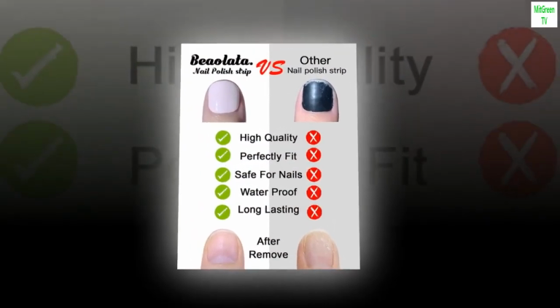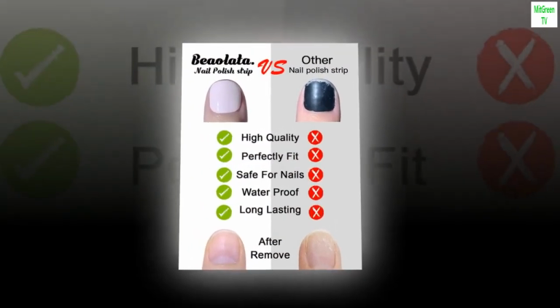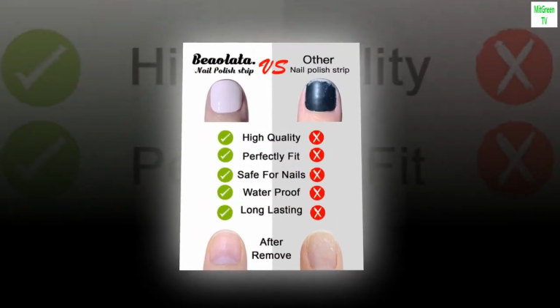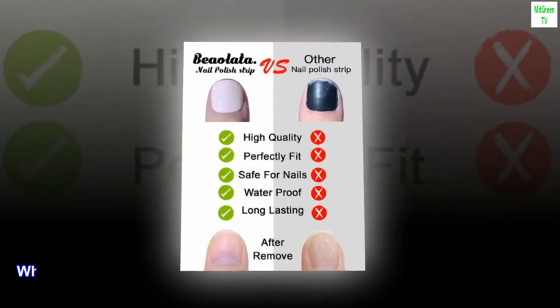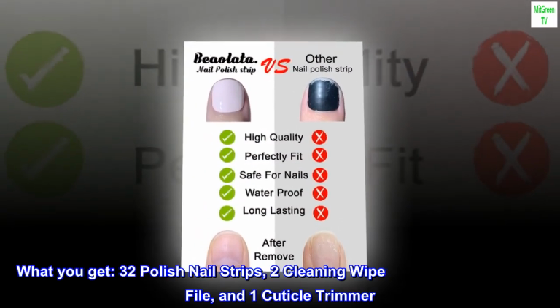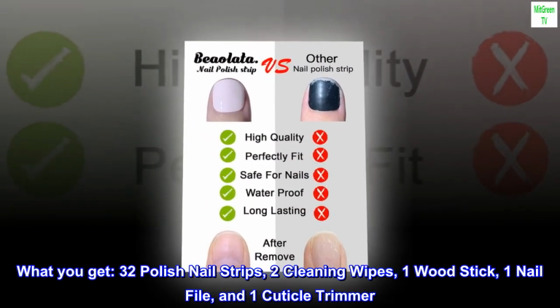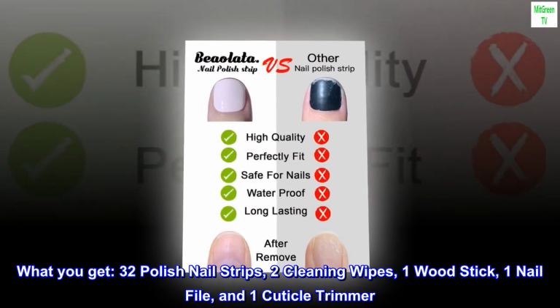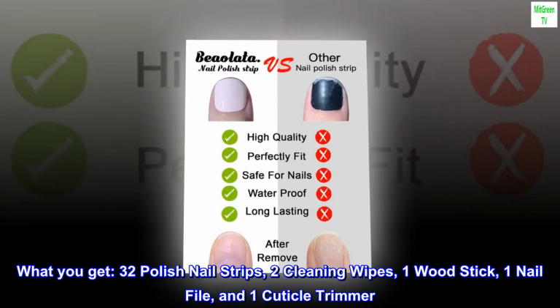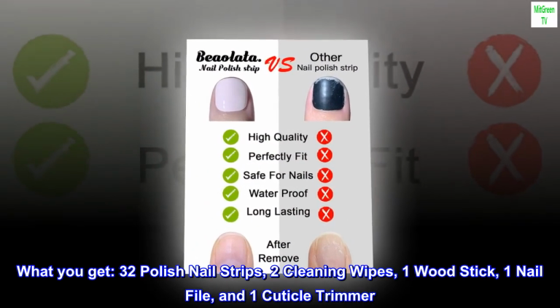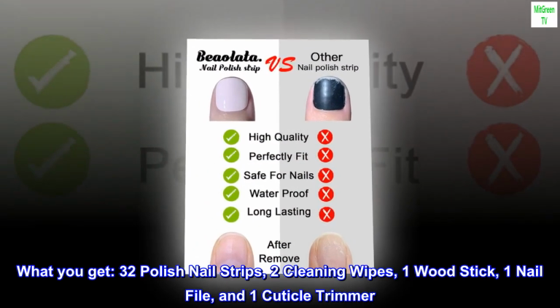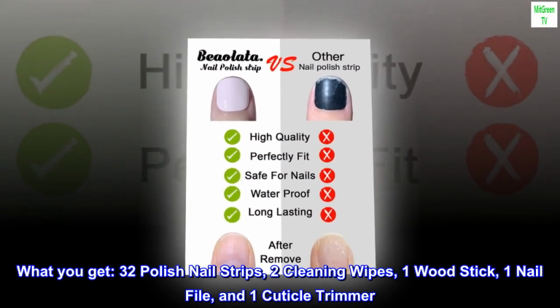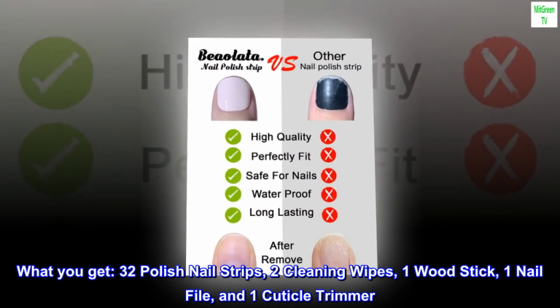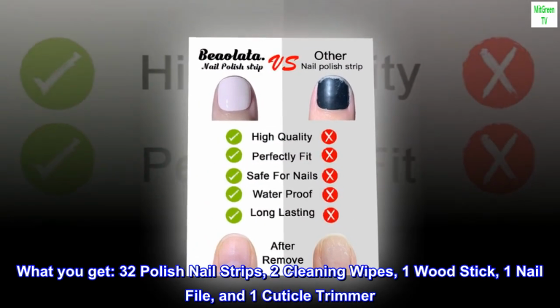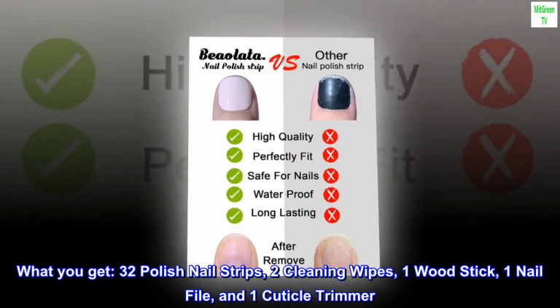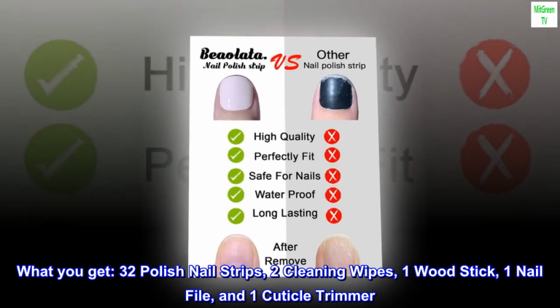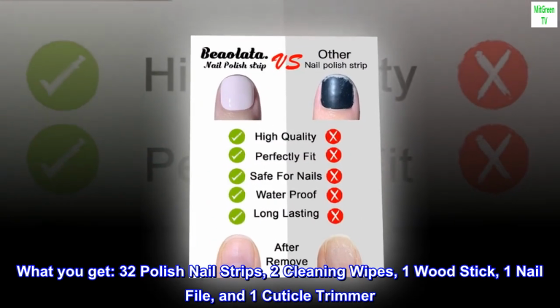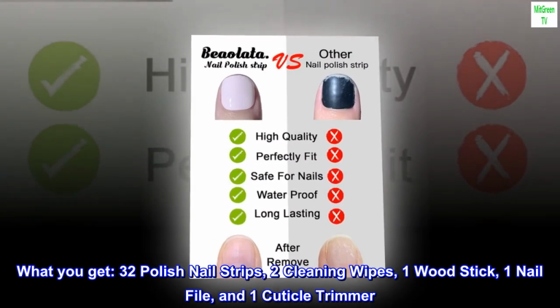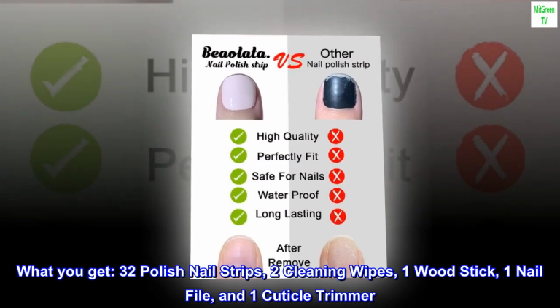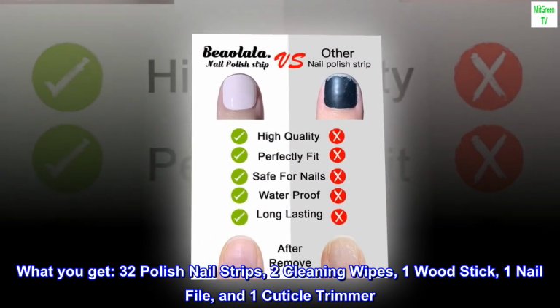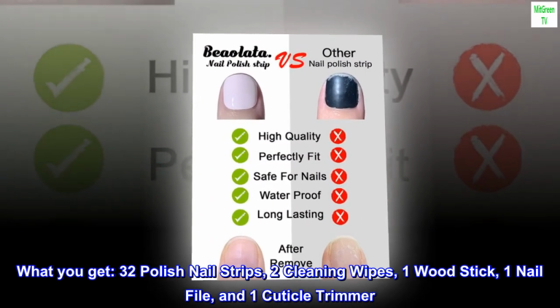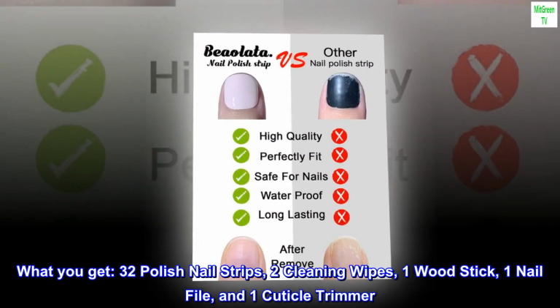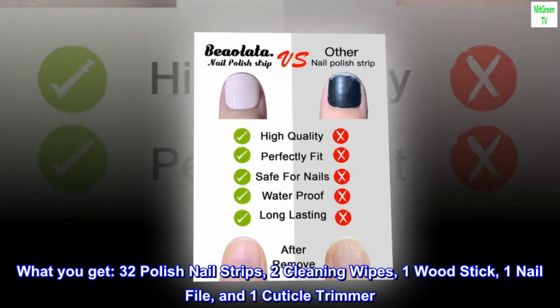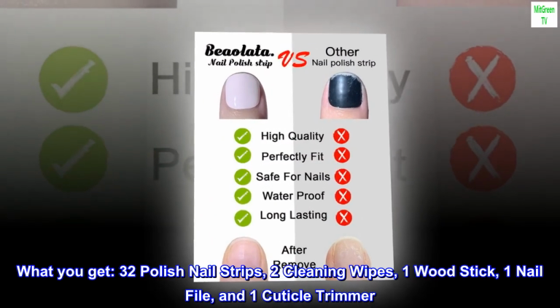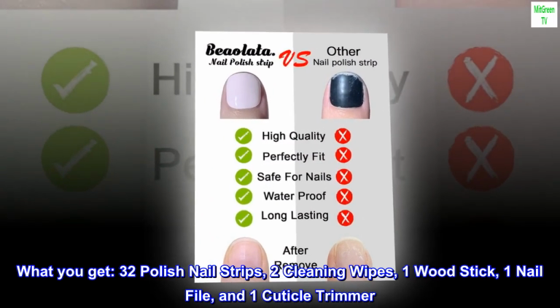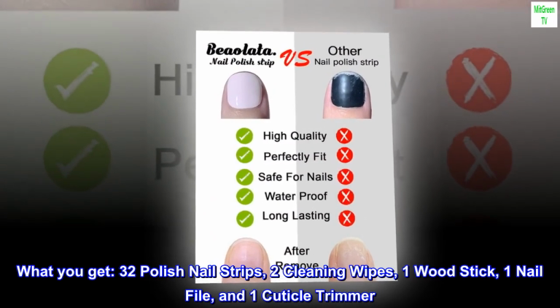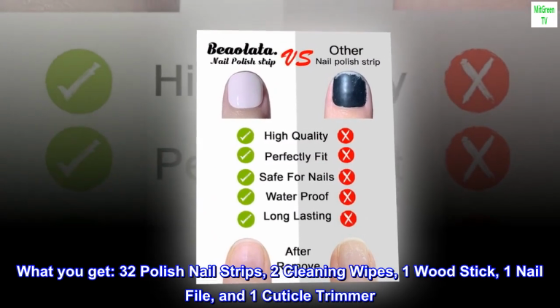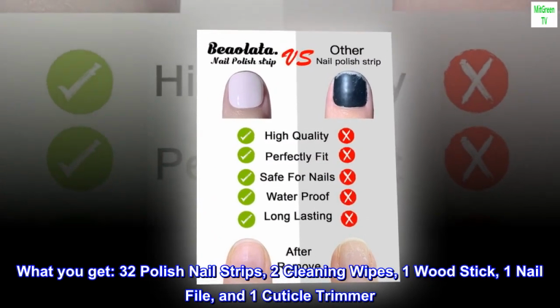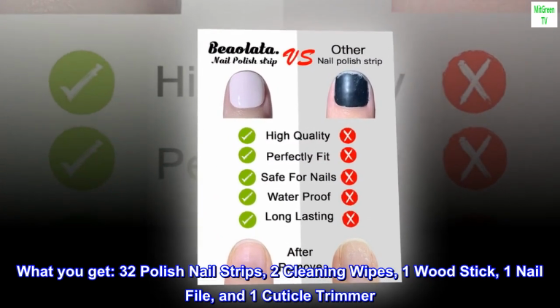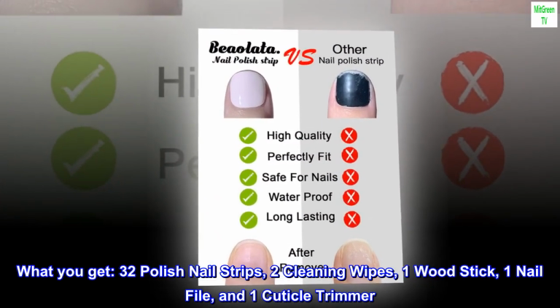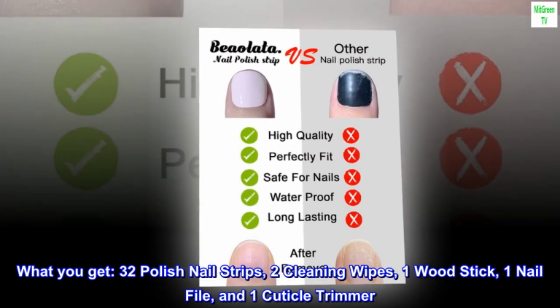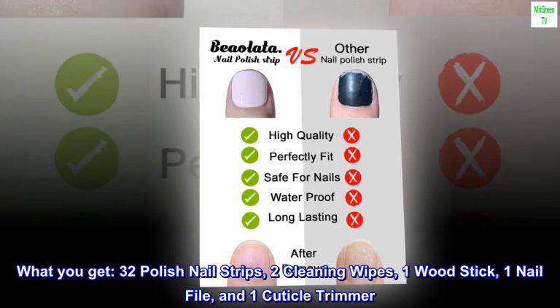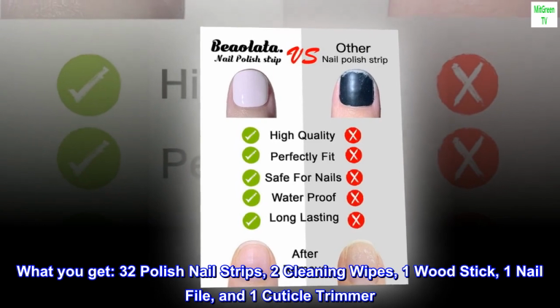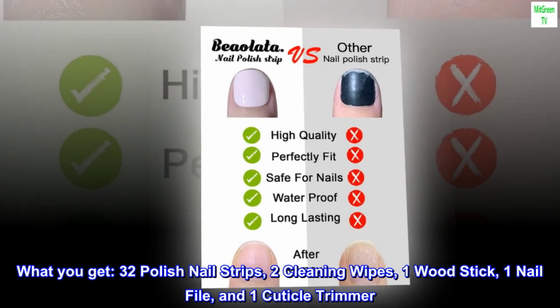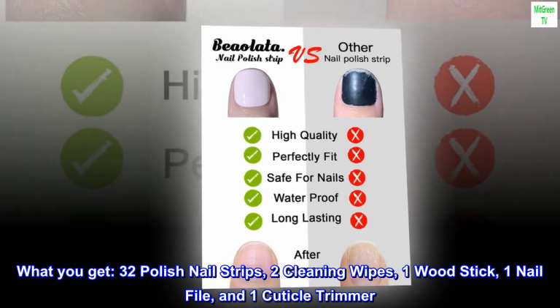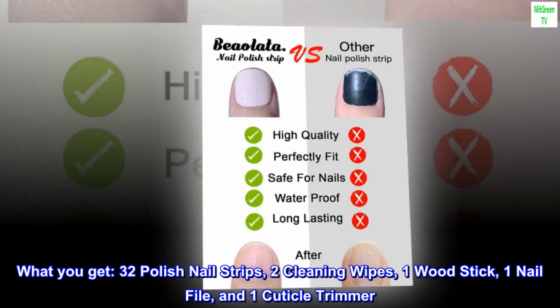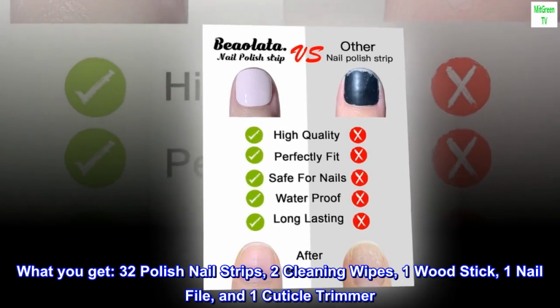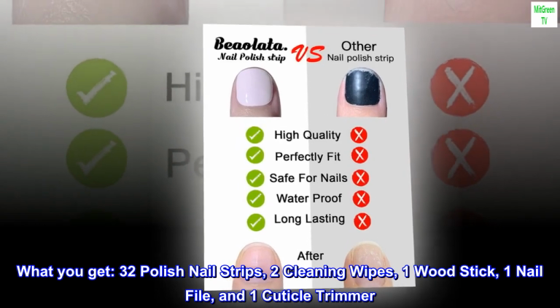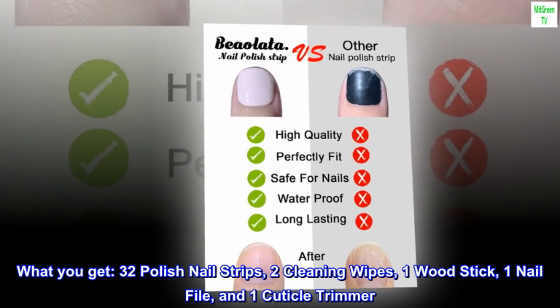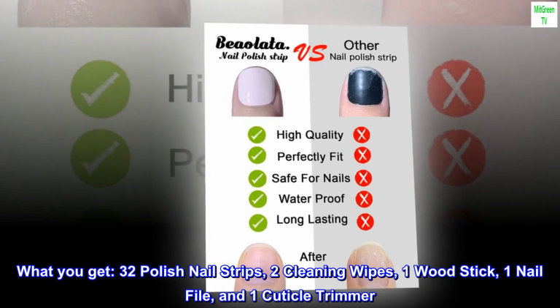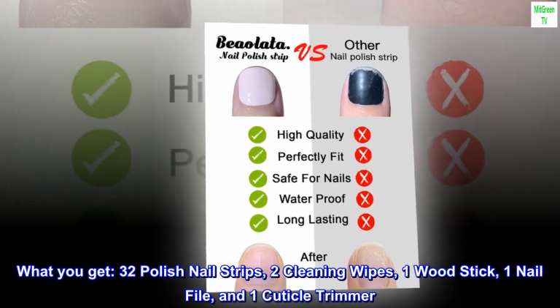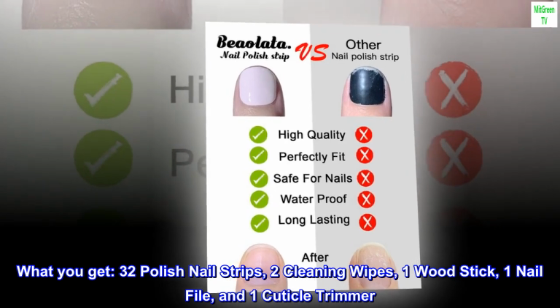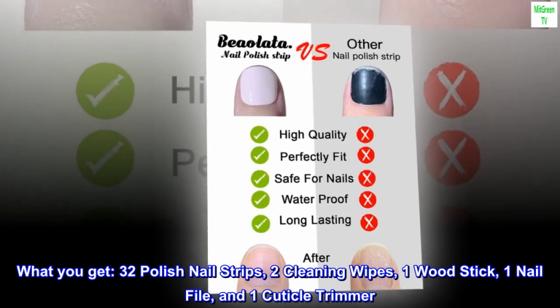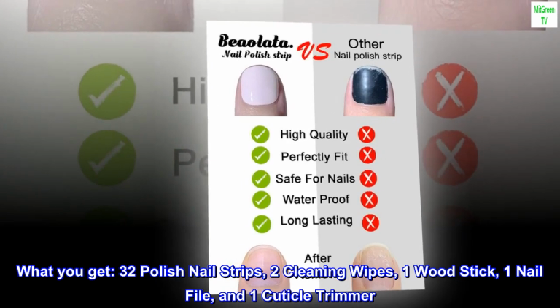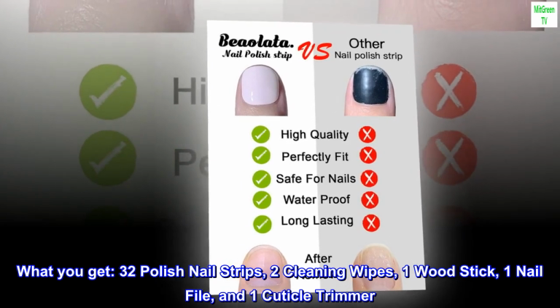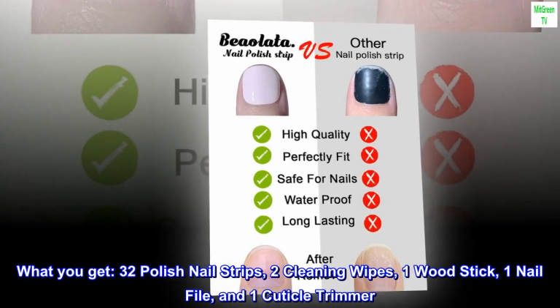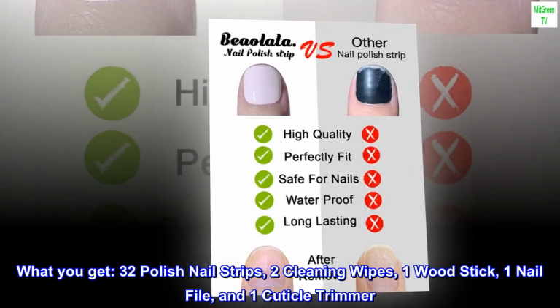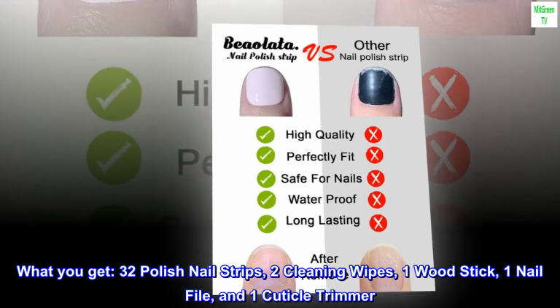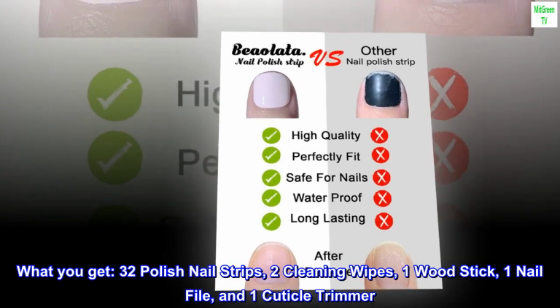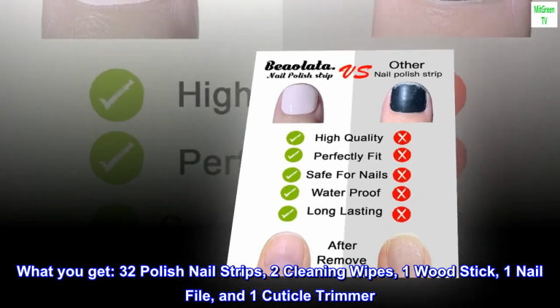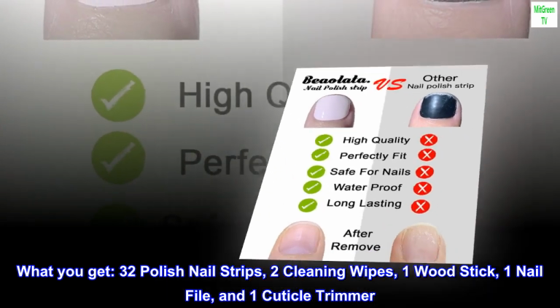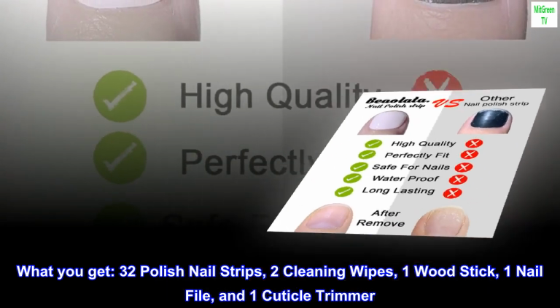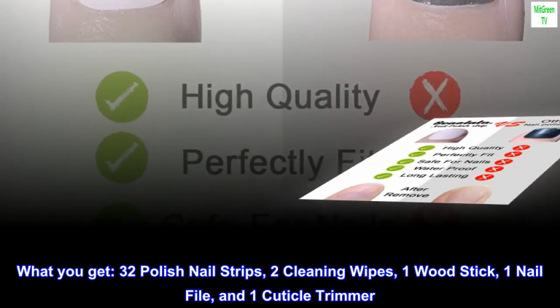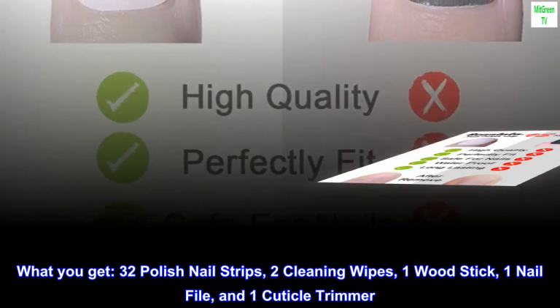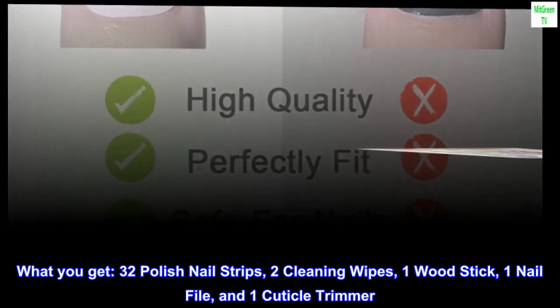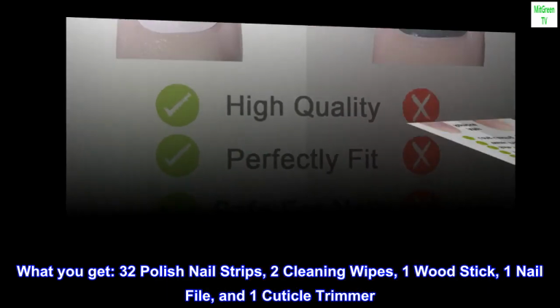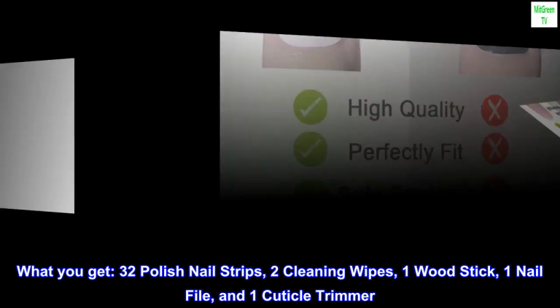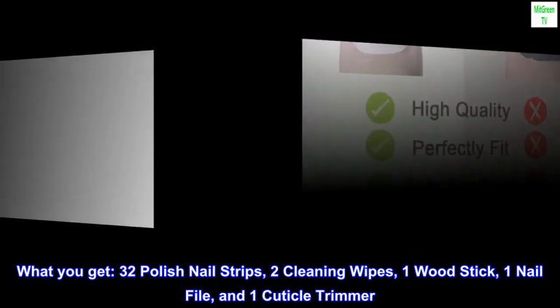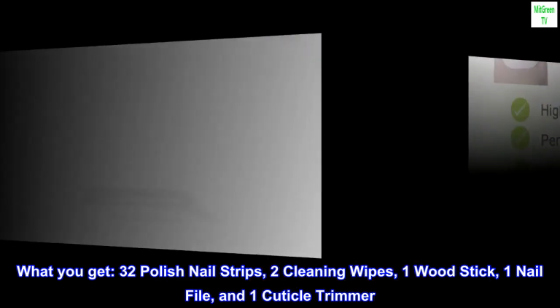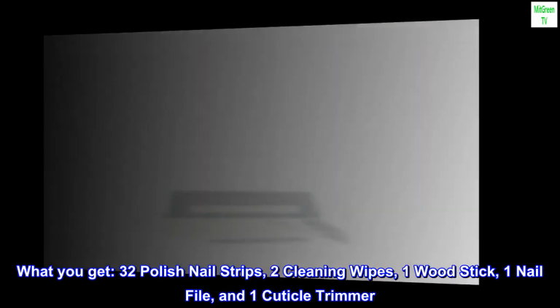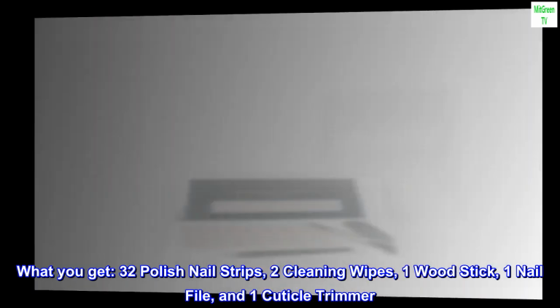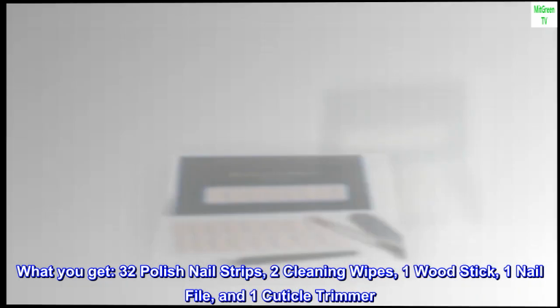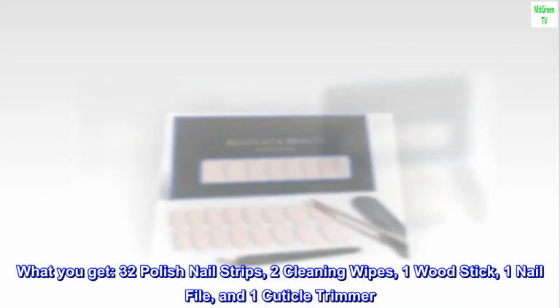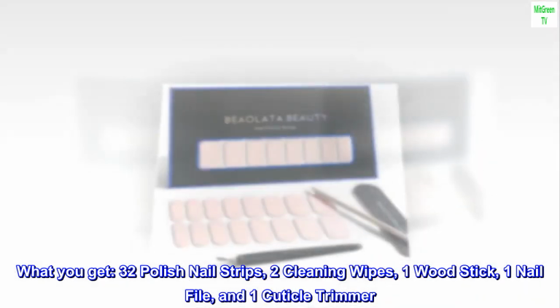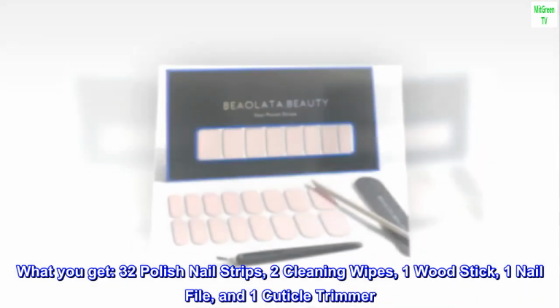What you get: 32 polish nail strips, two cleaning wipes, one wood stick, one nail file, and one cuticle trimmer.